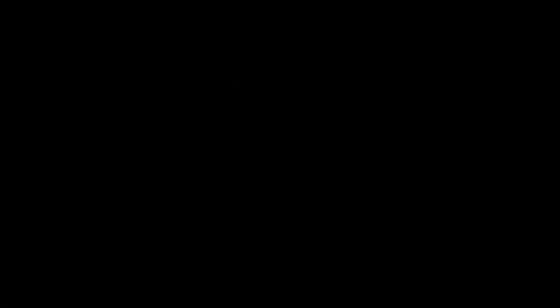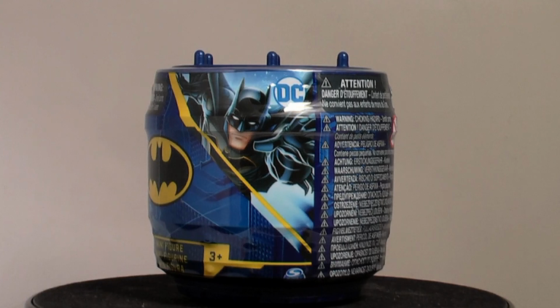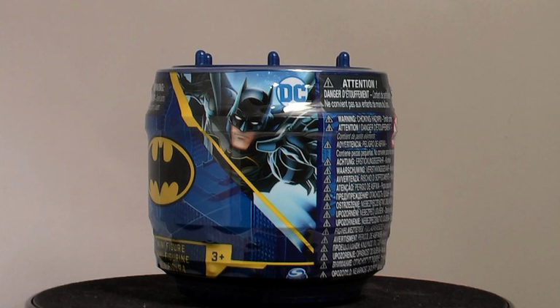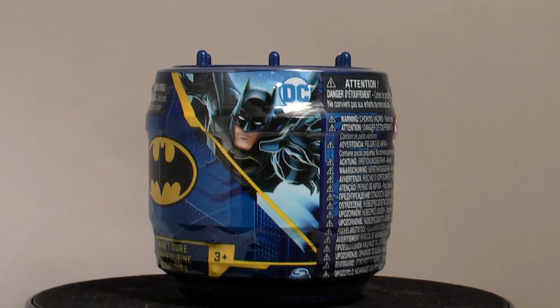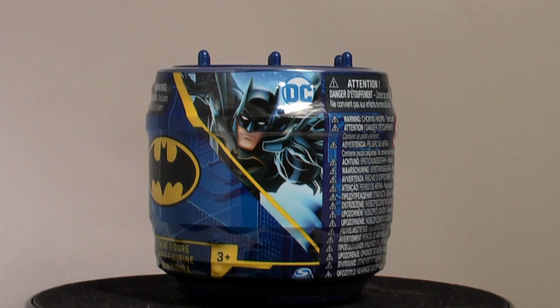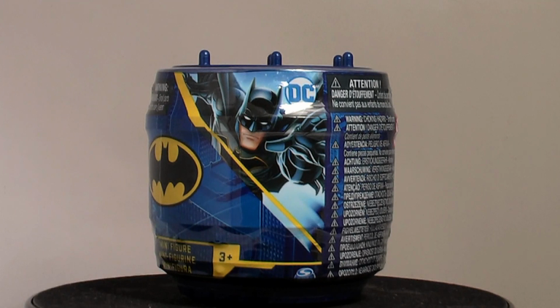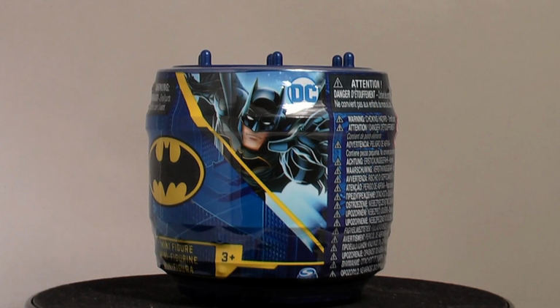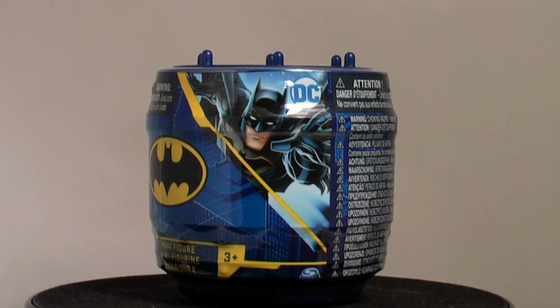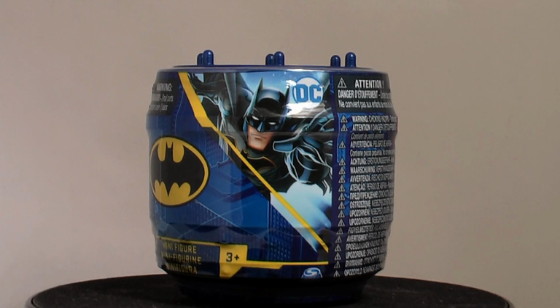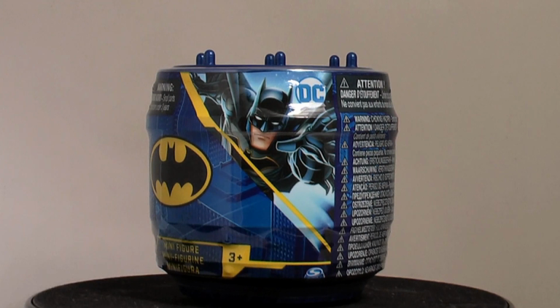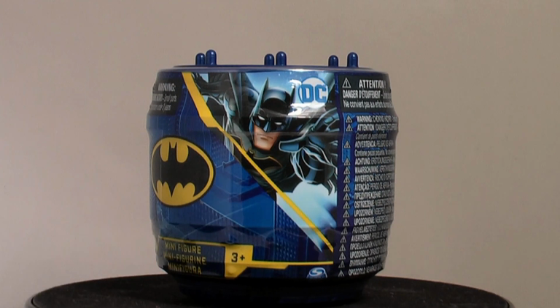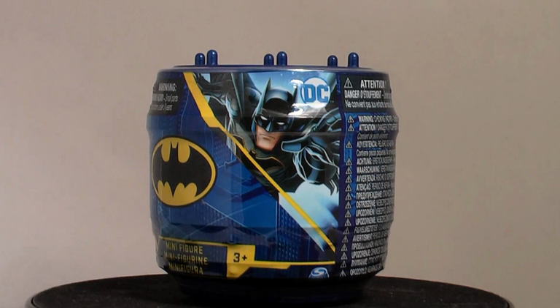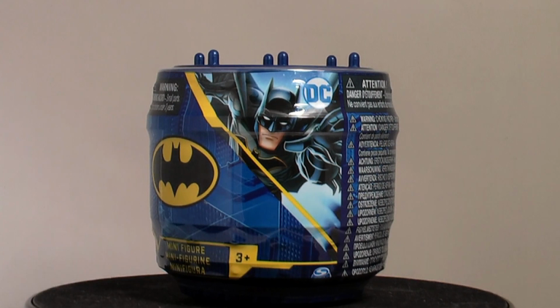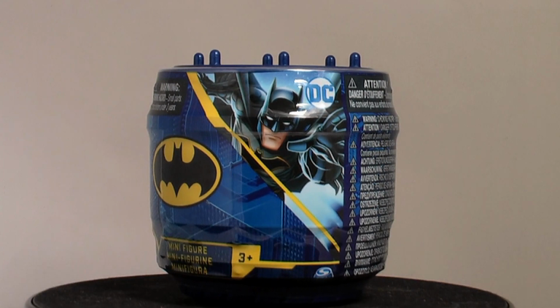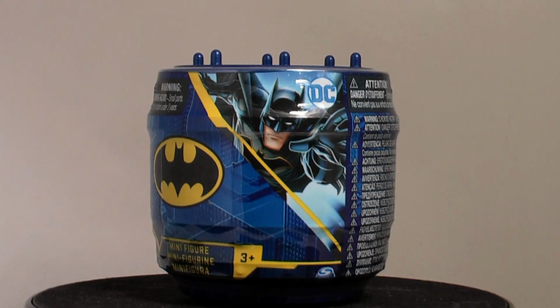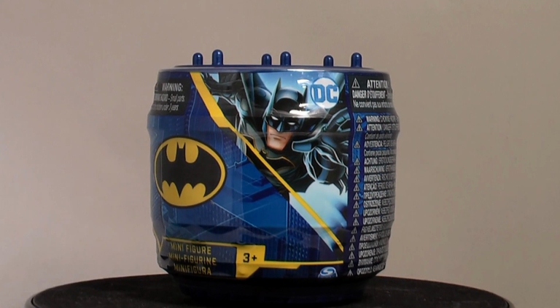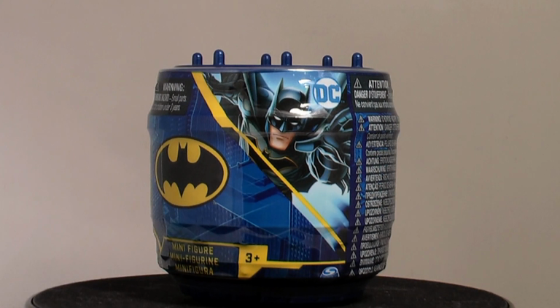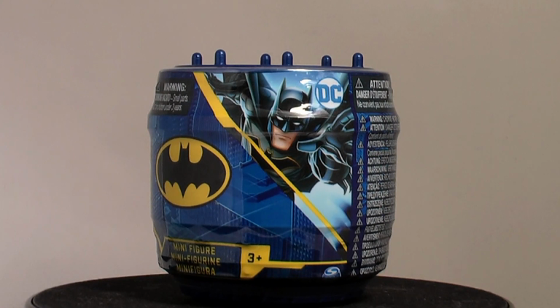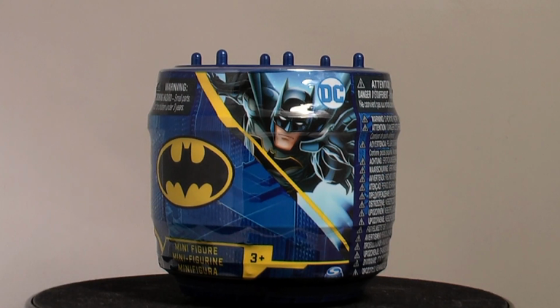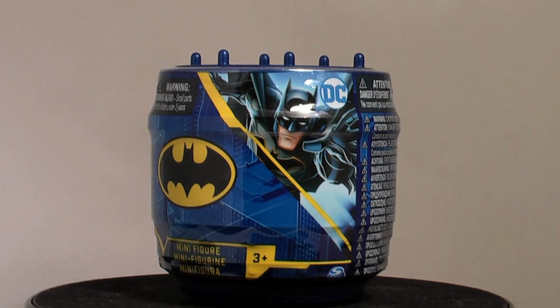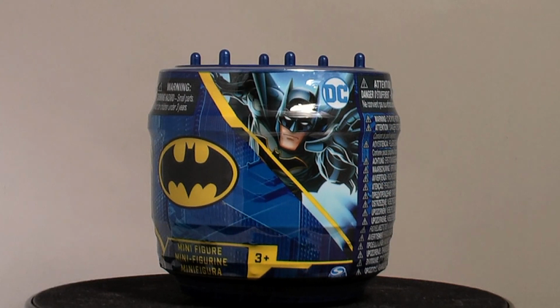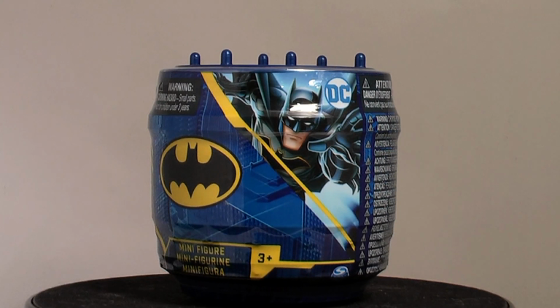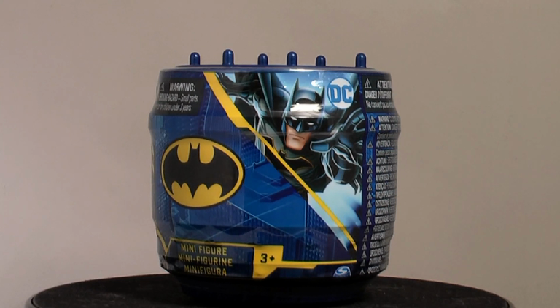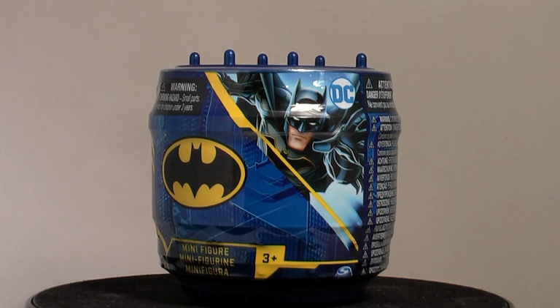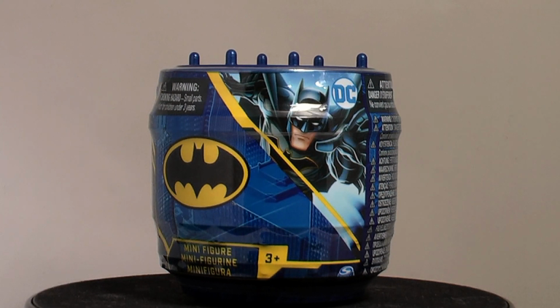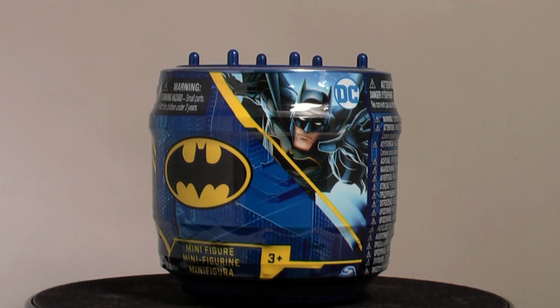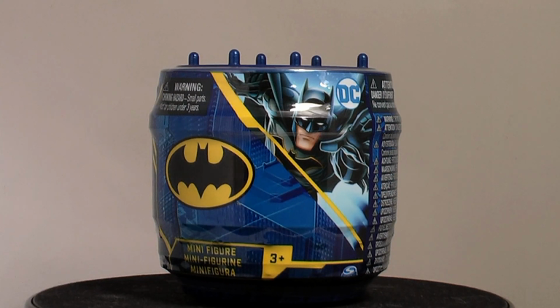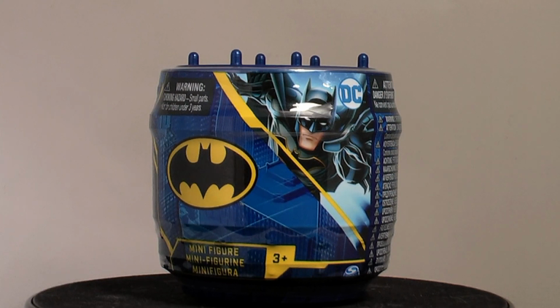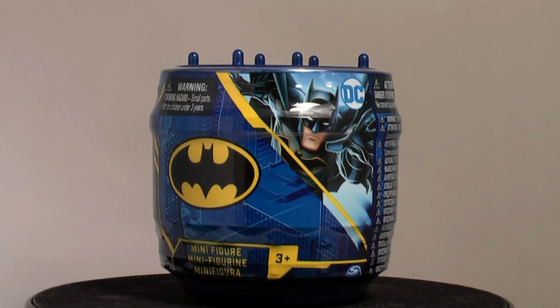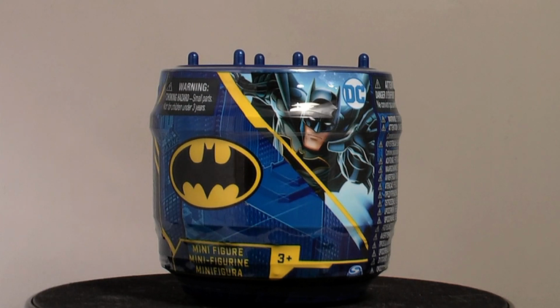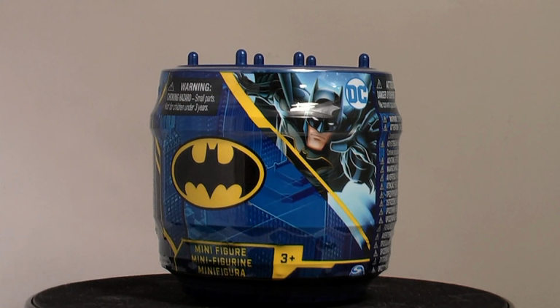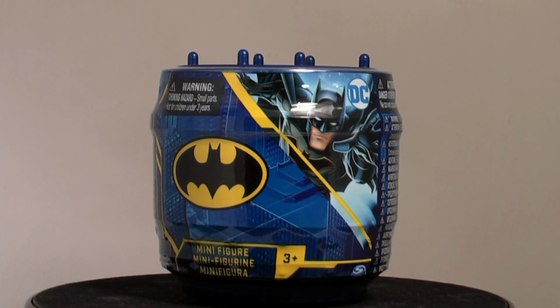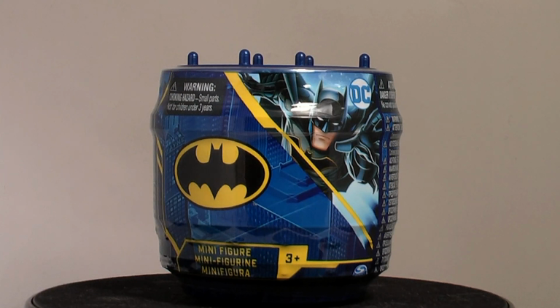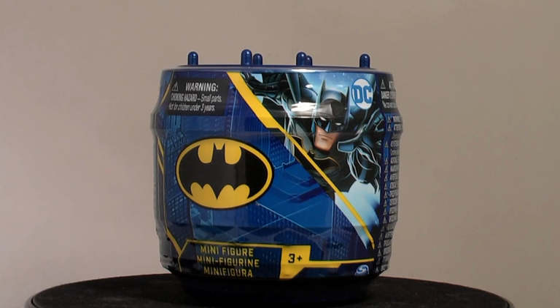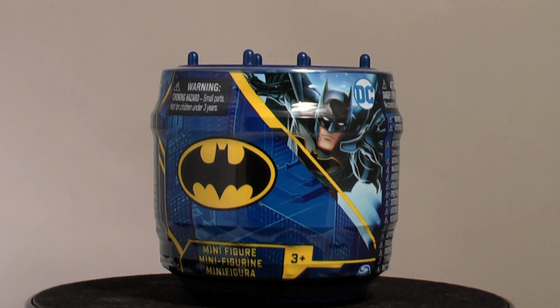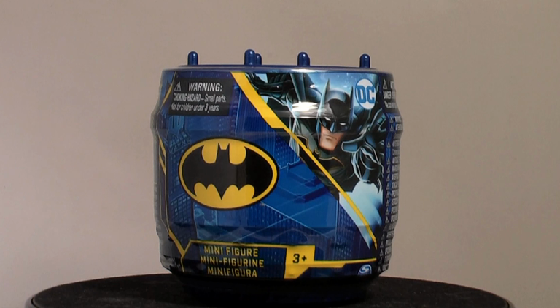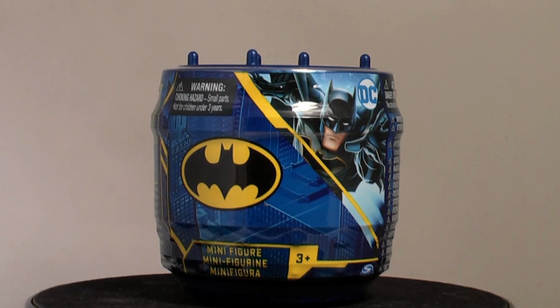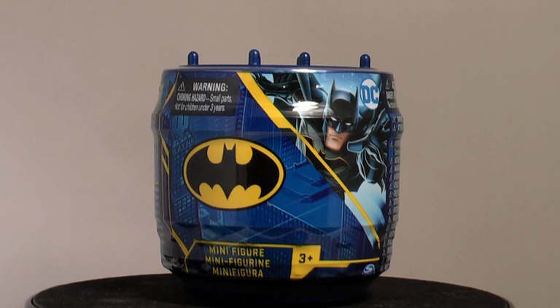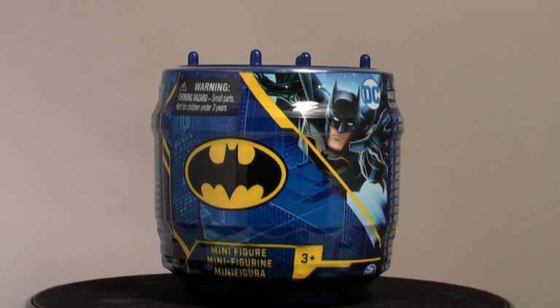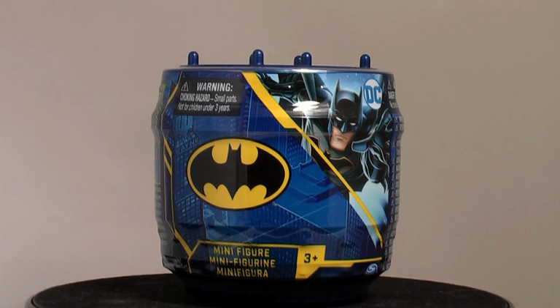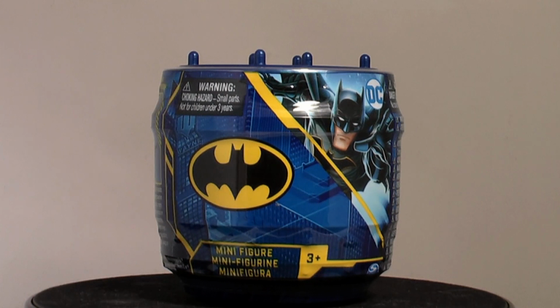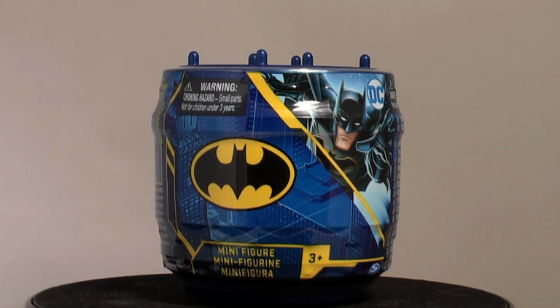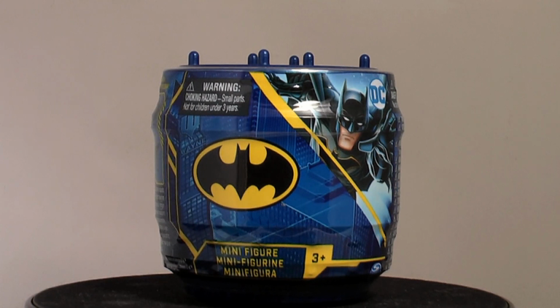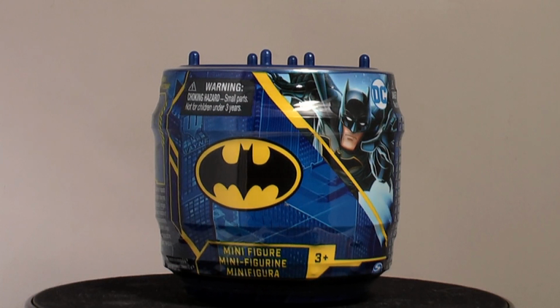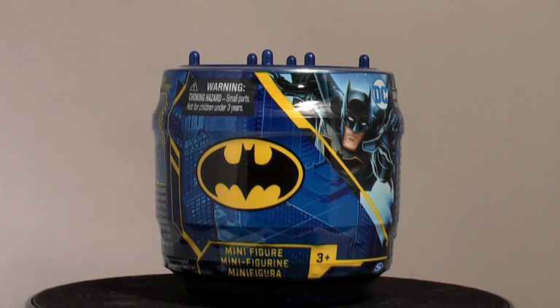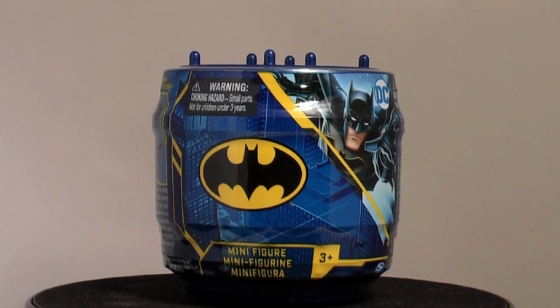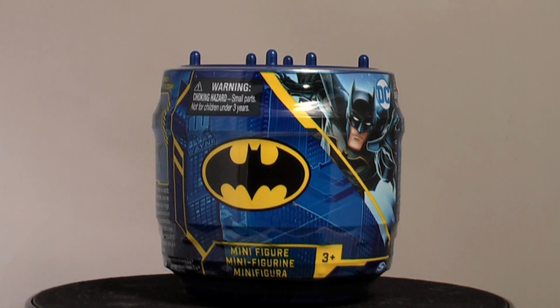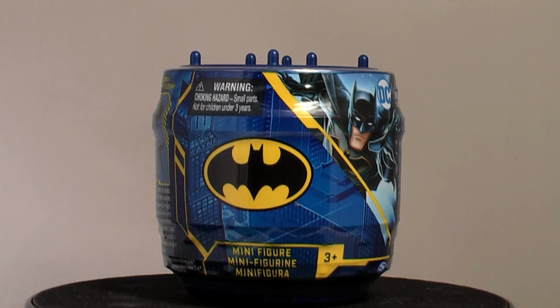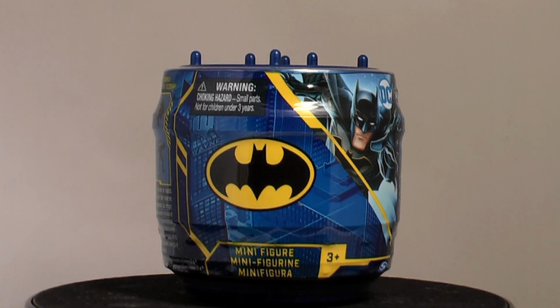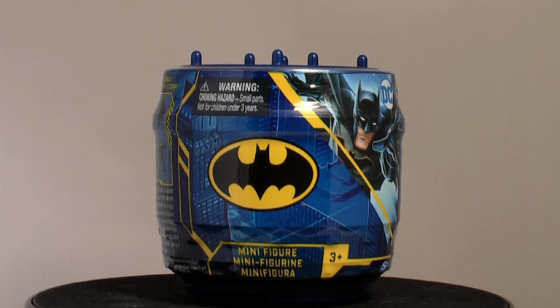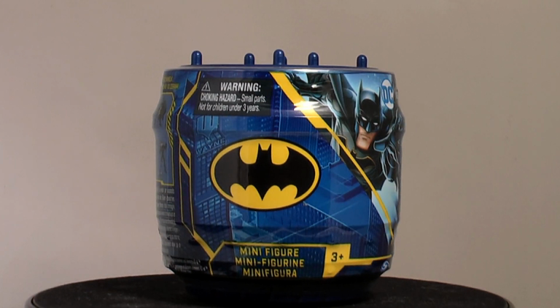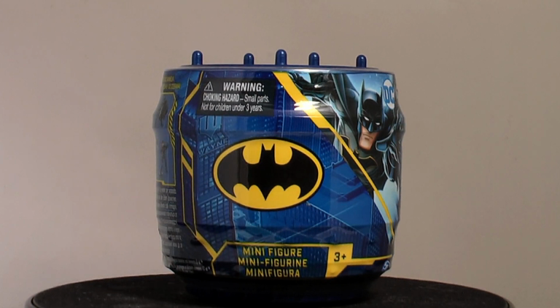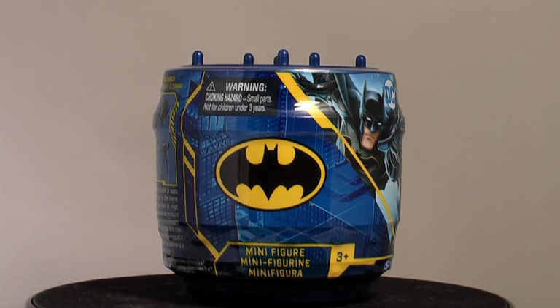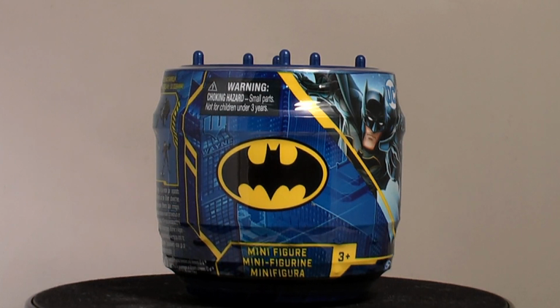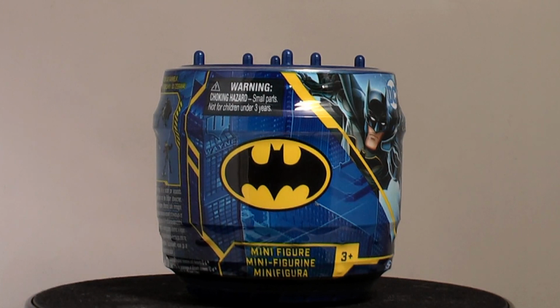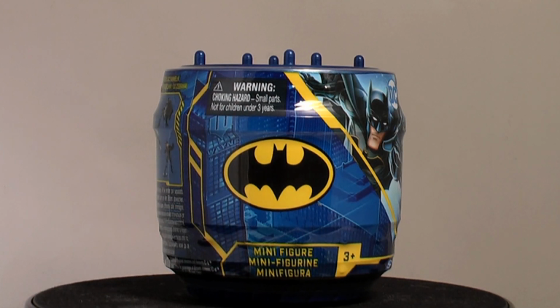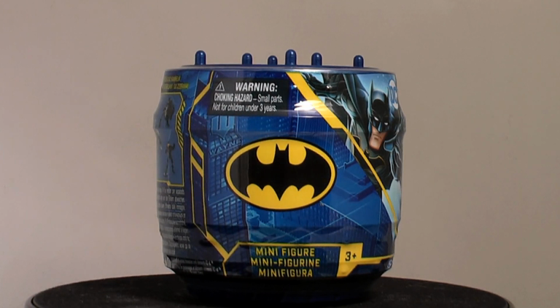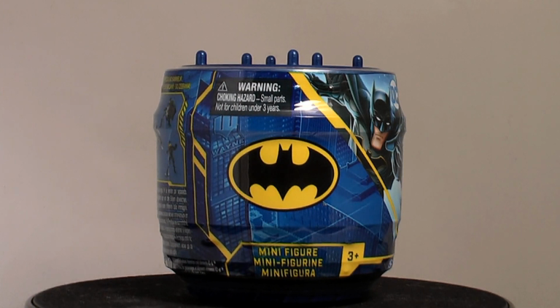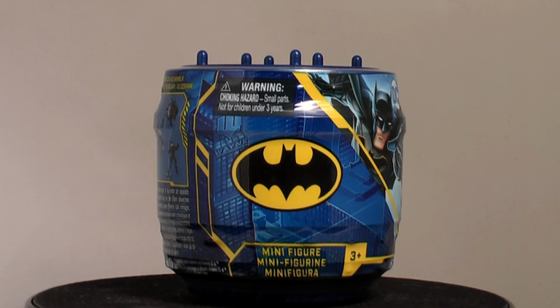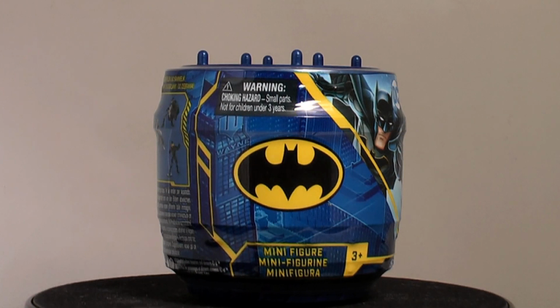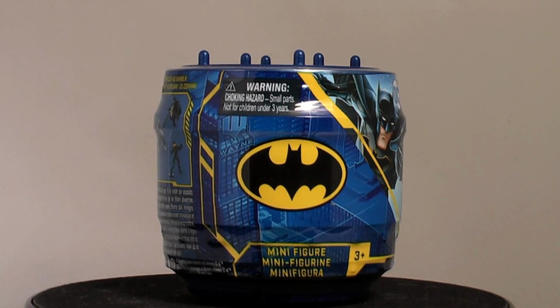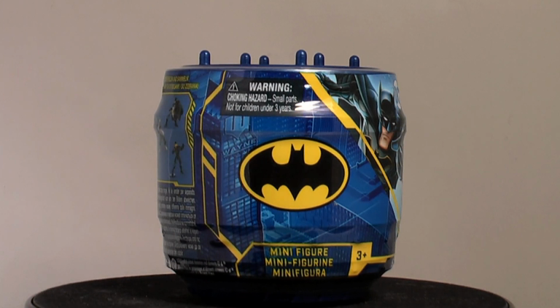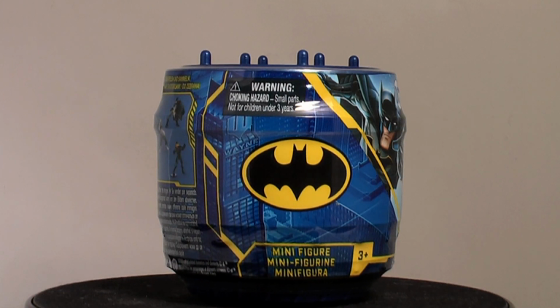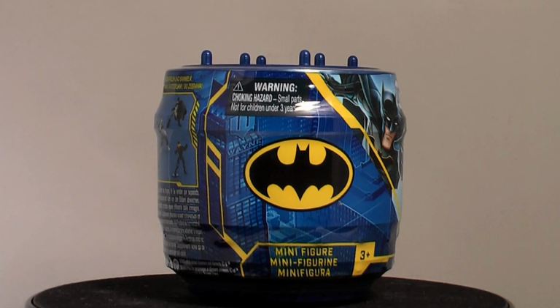Welcome to another unboxing. We have two 2-inch DC Batman canisters by Spin Master to open.